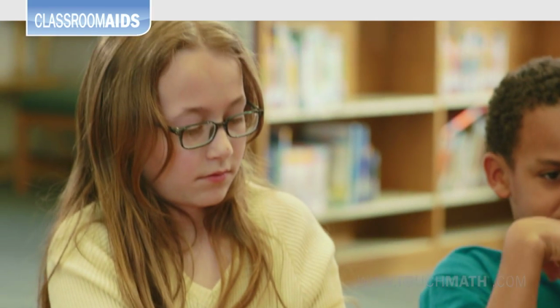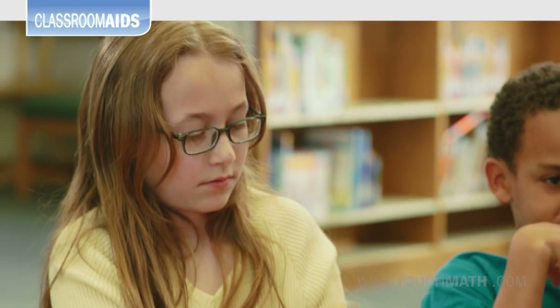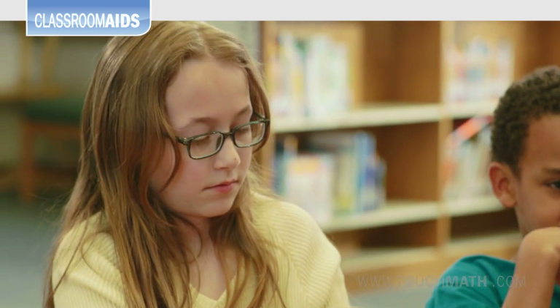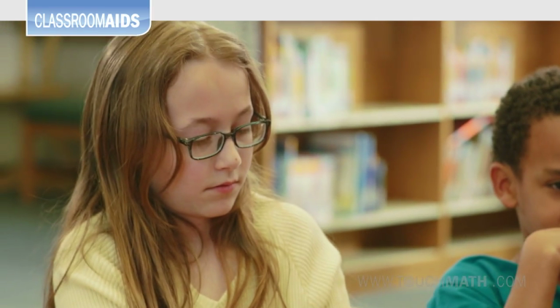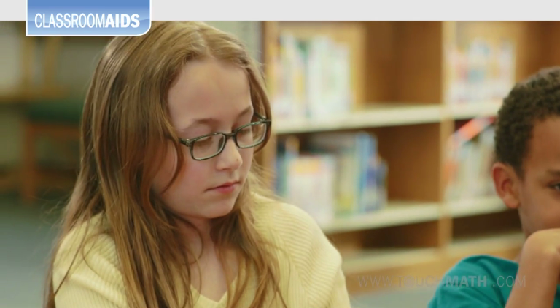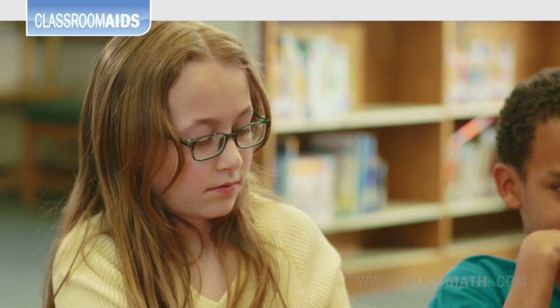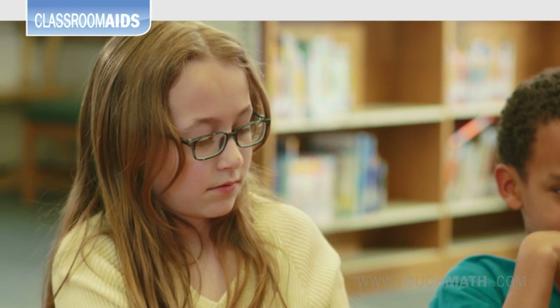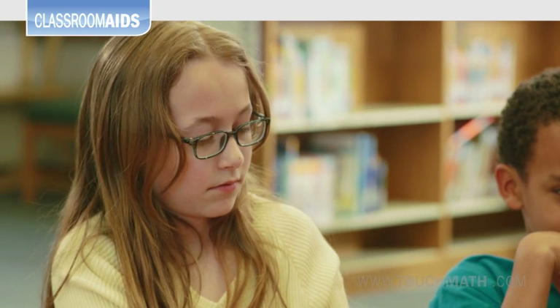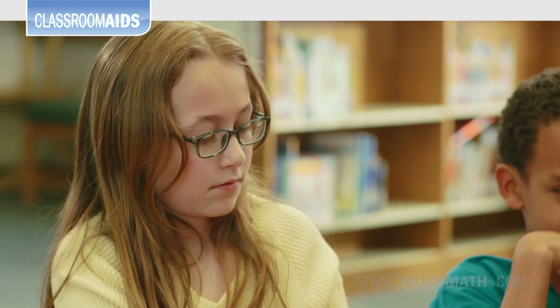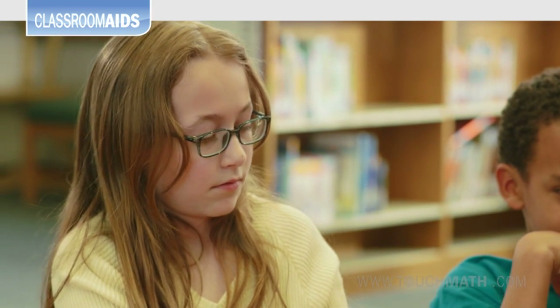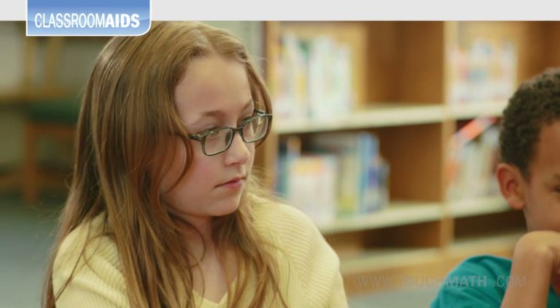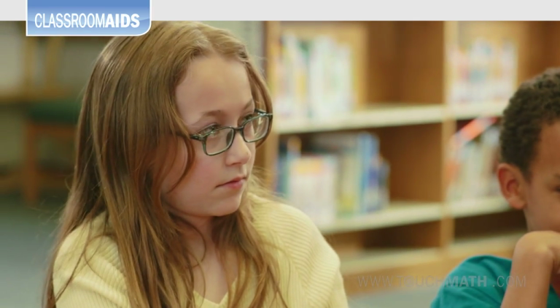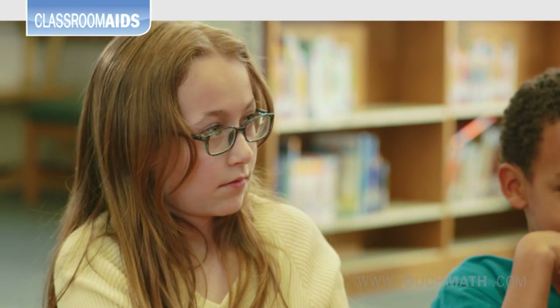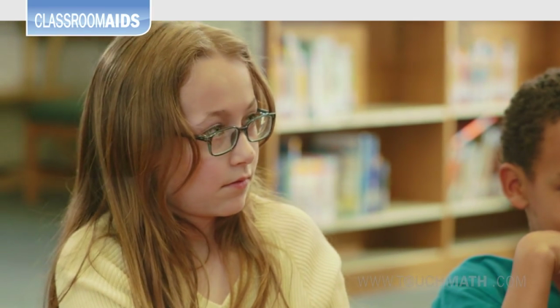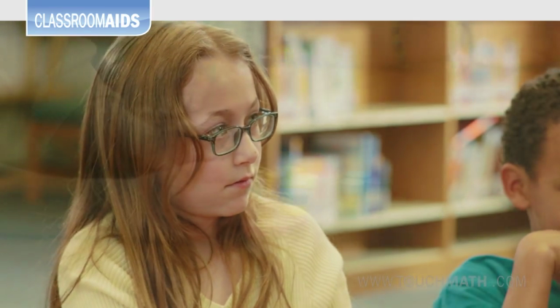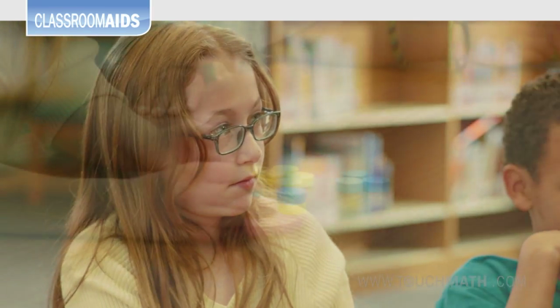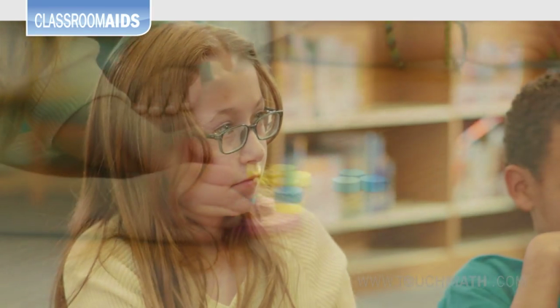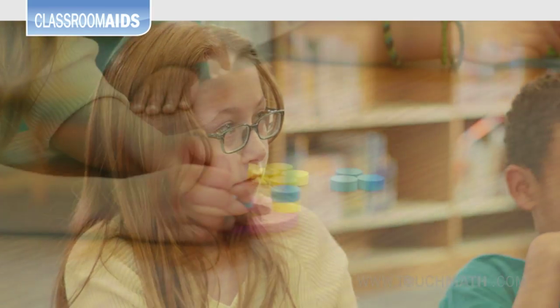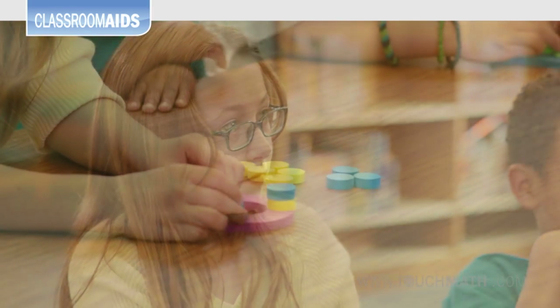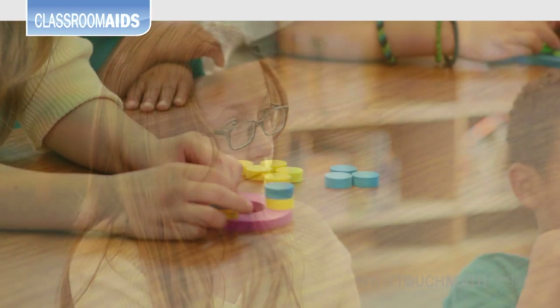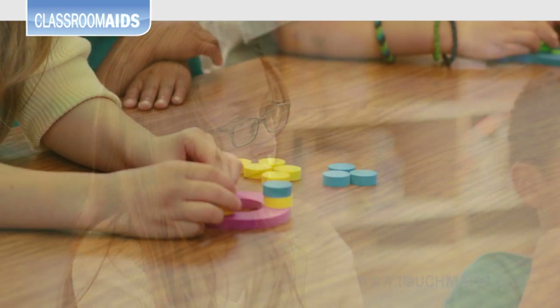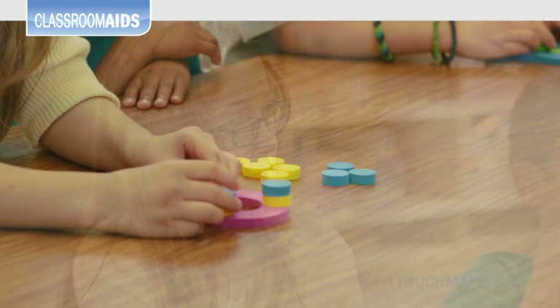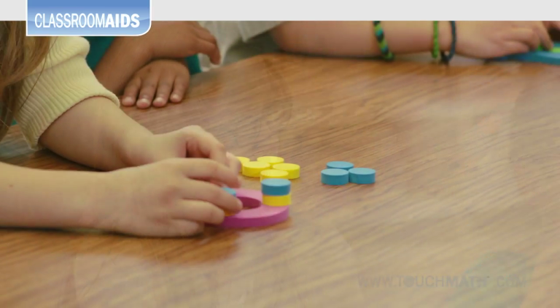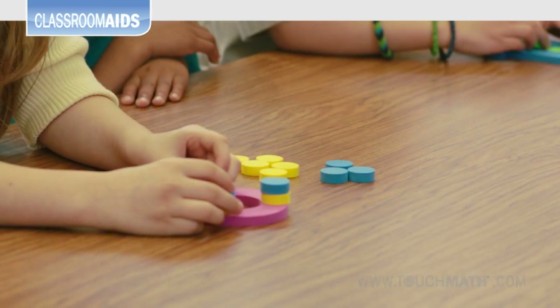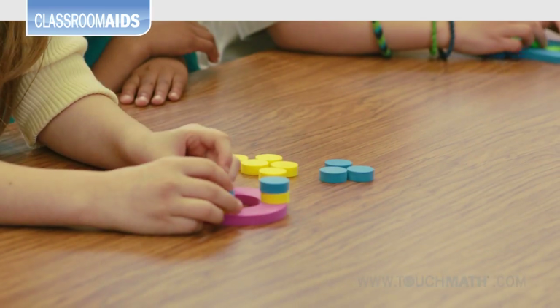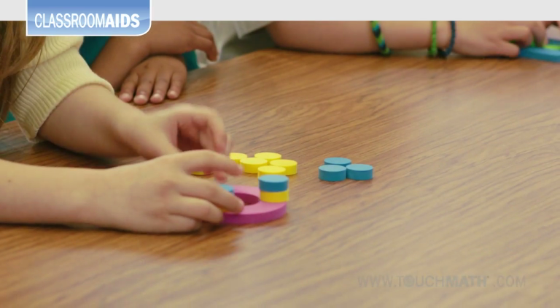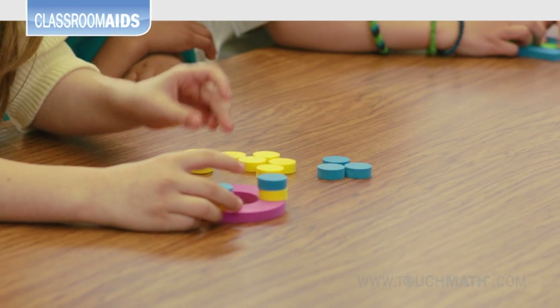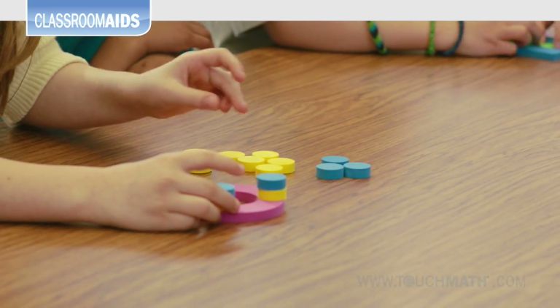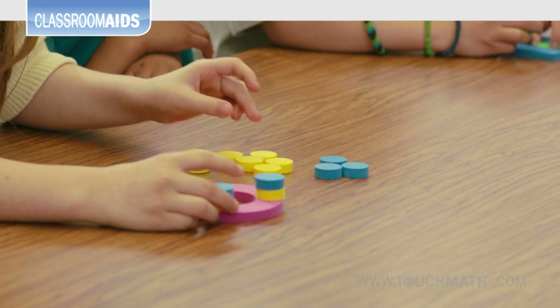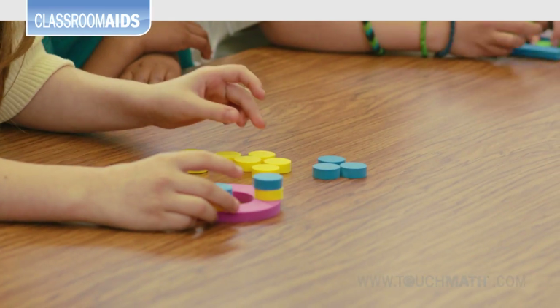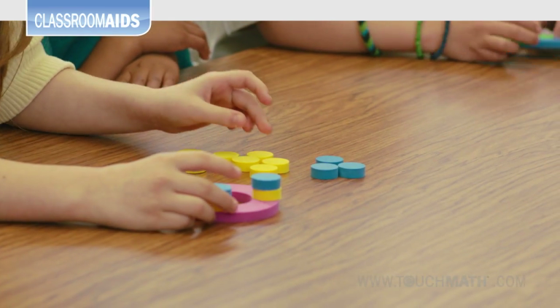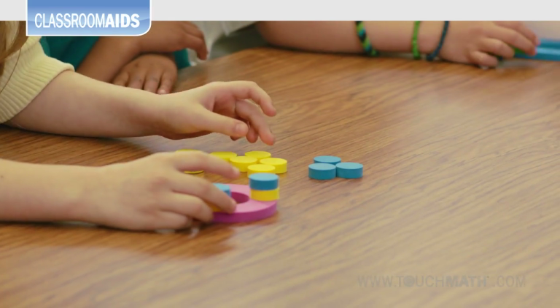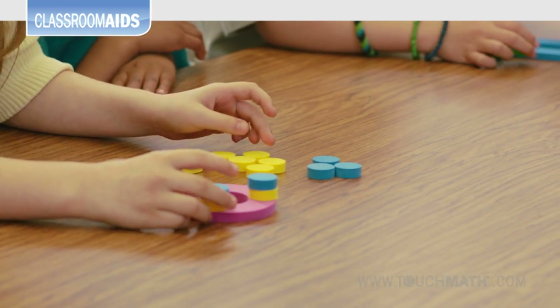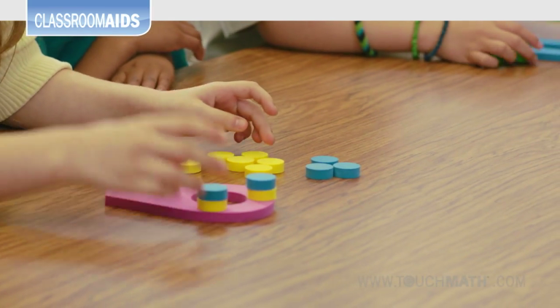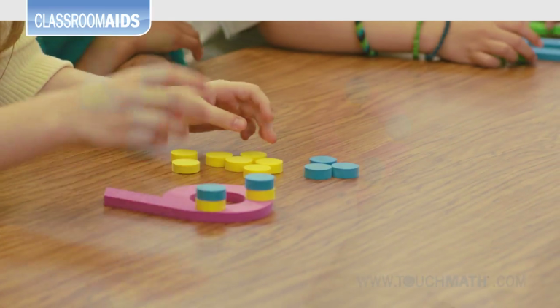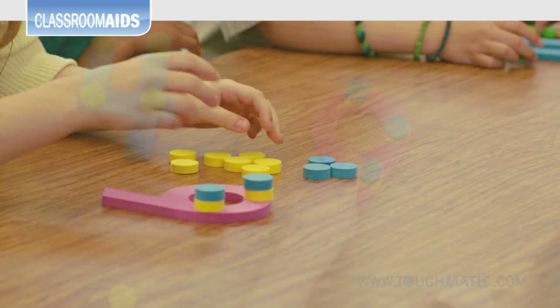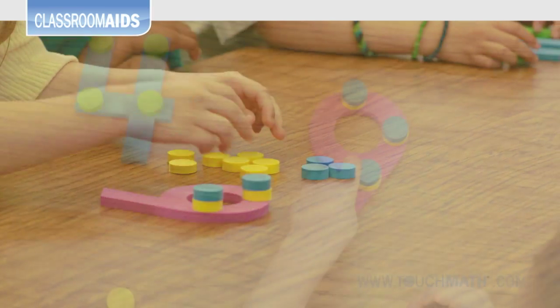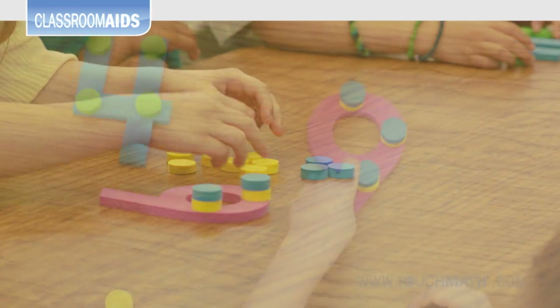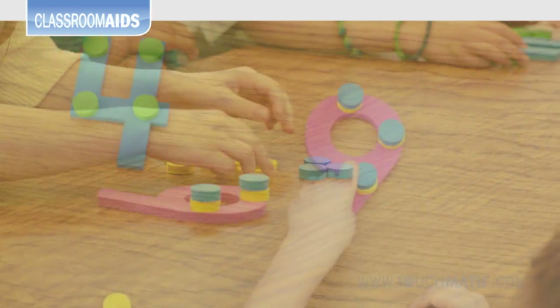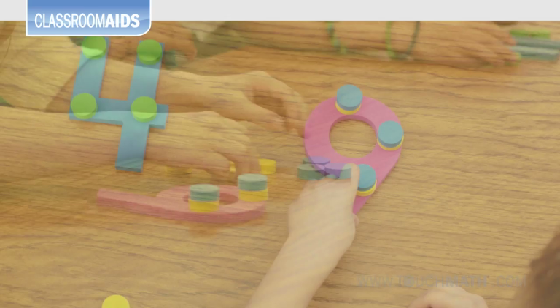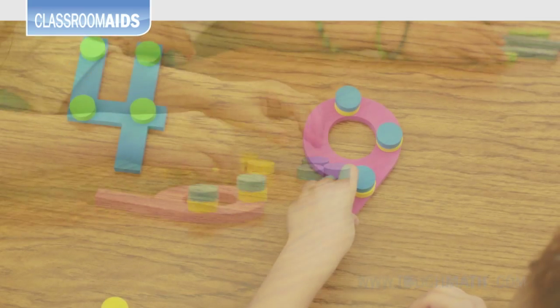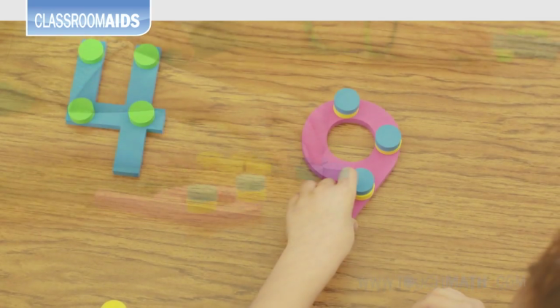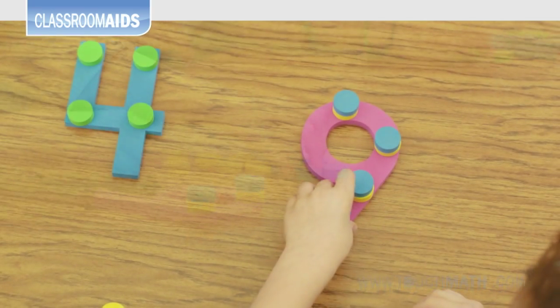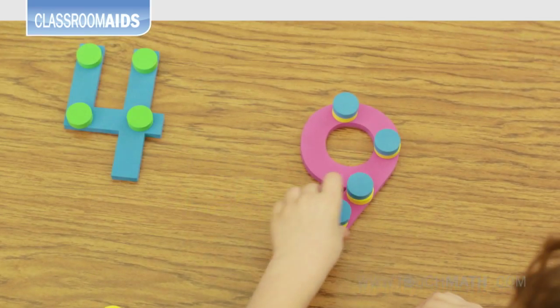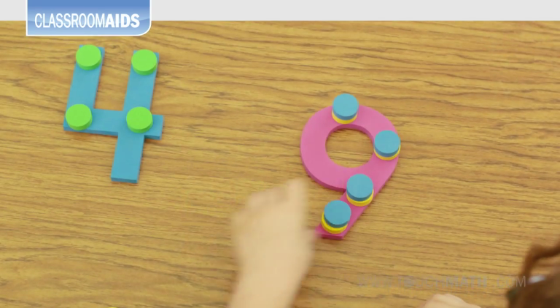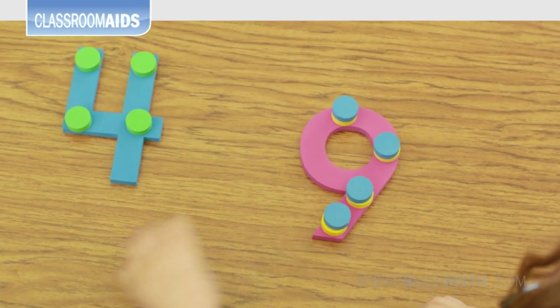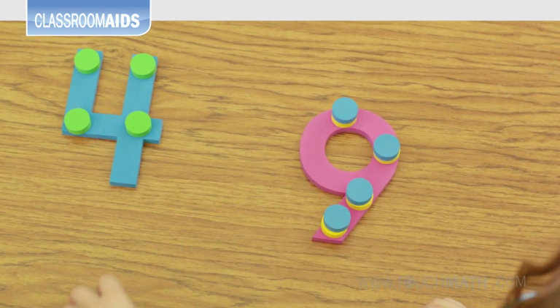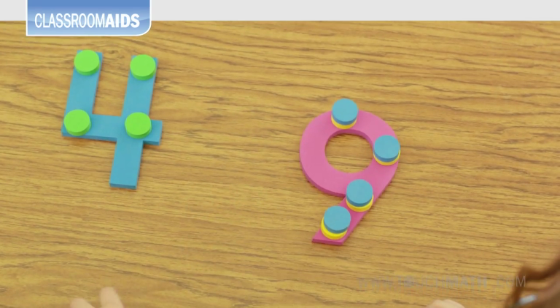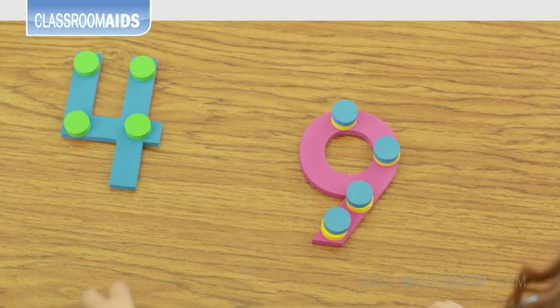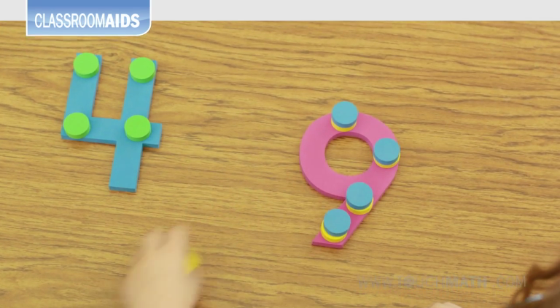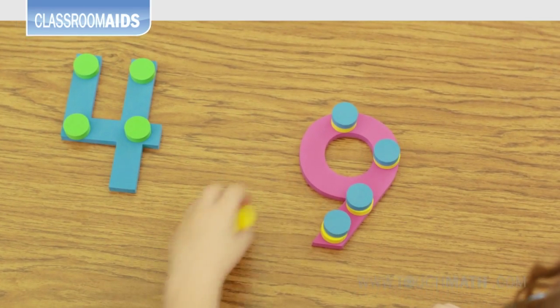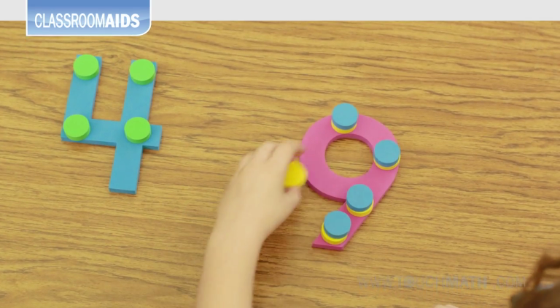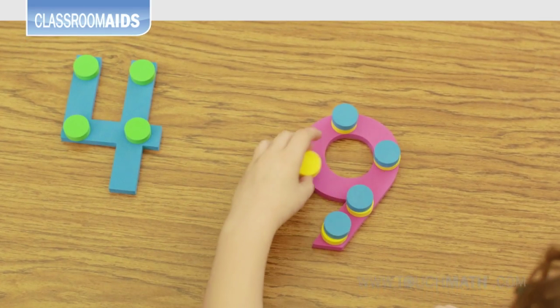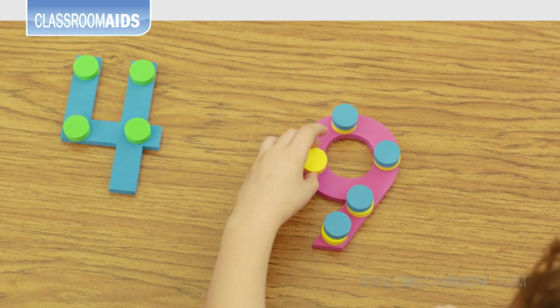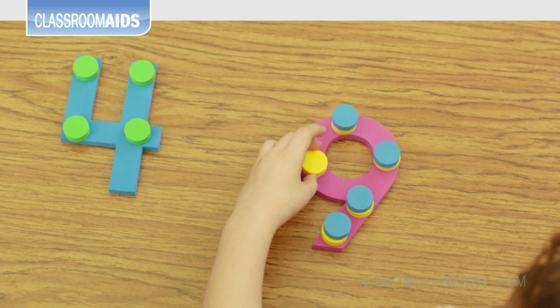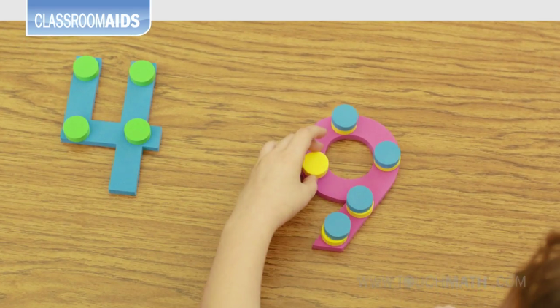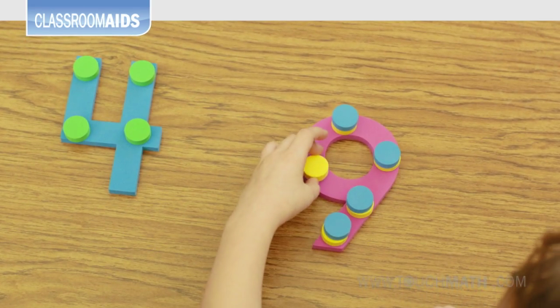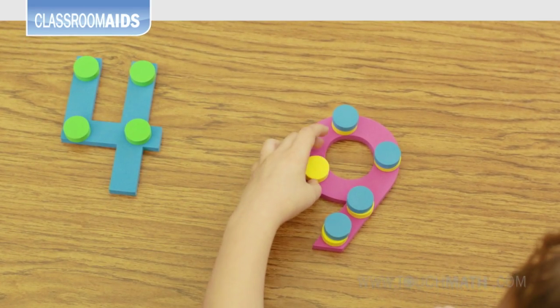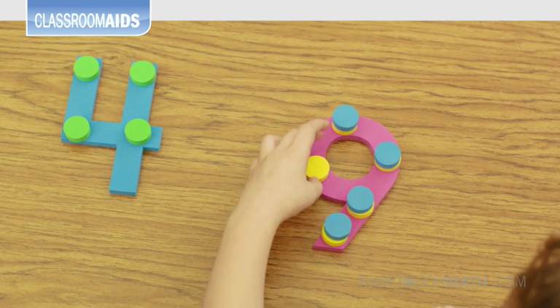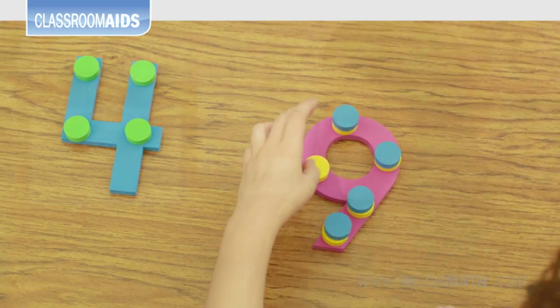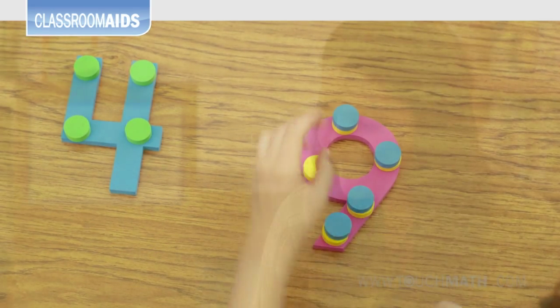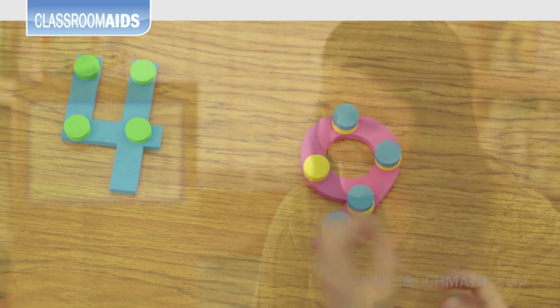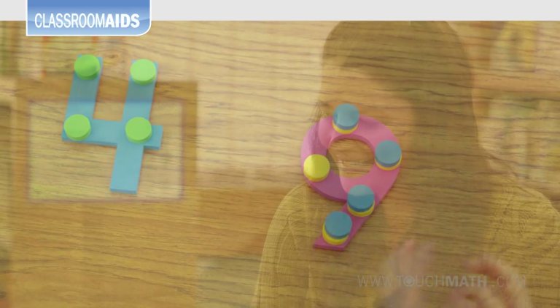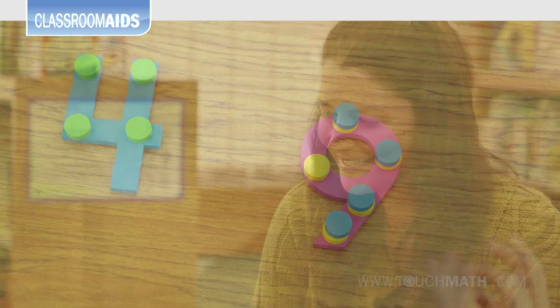Students learning to count move the touch points onto the numeral in the counting pattern, bringing the numeral and value together.